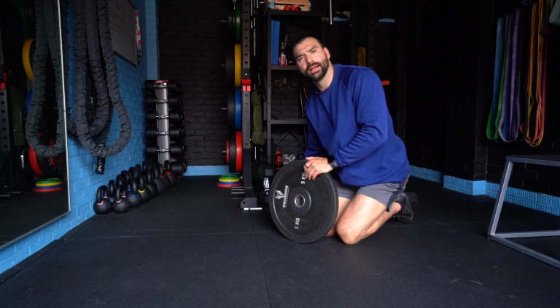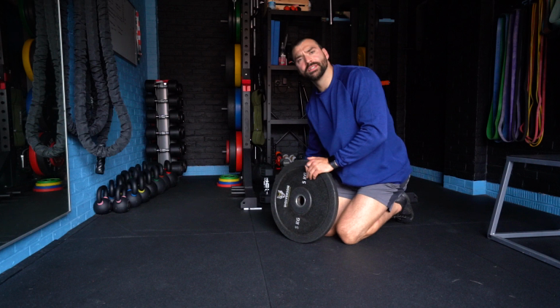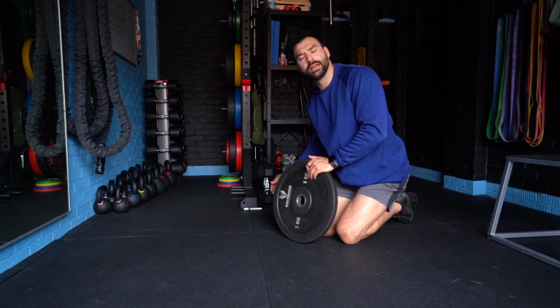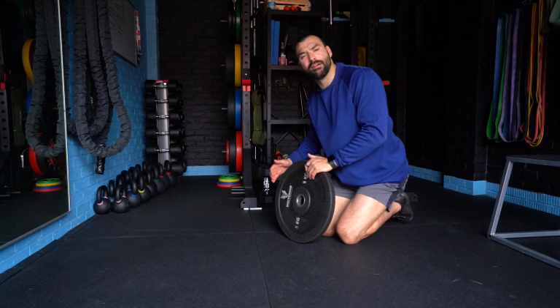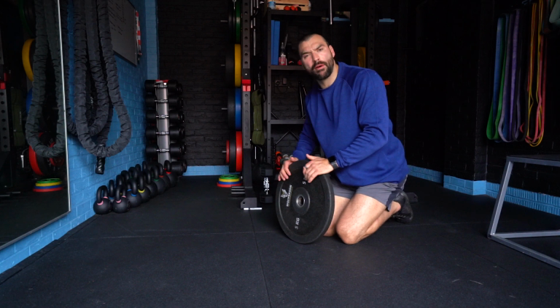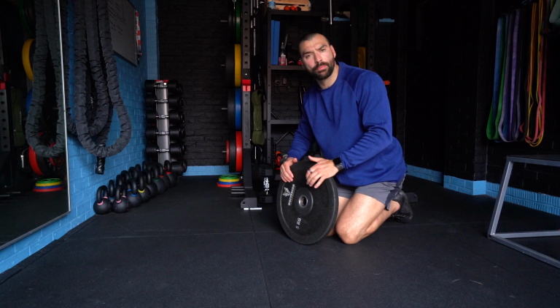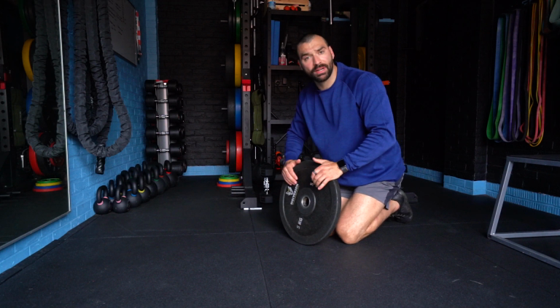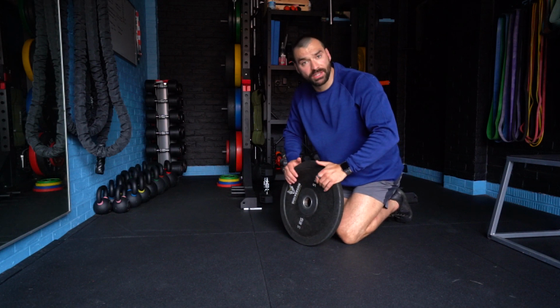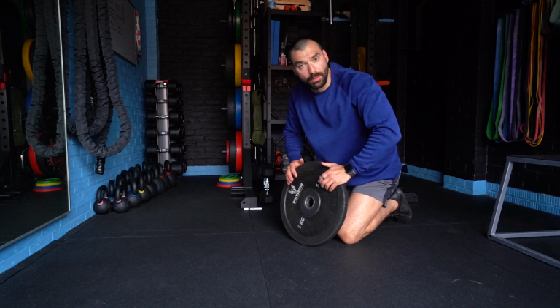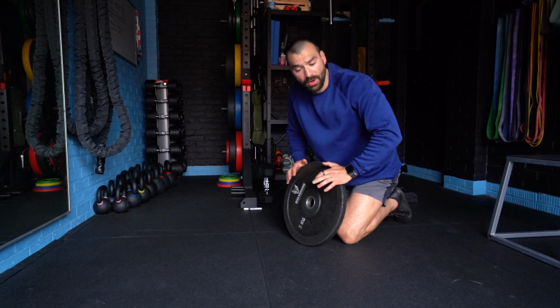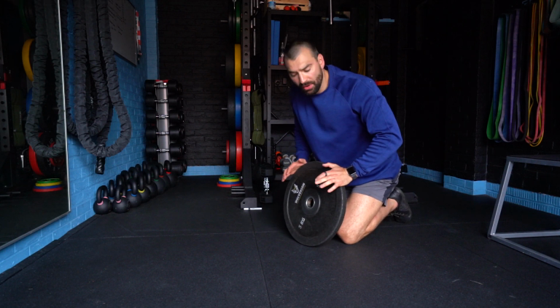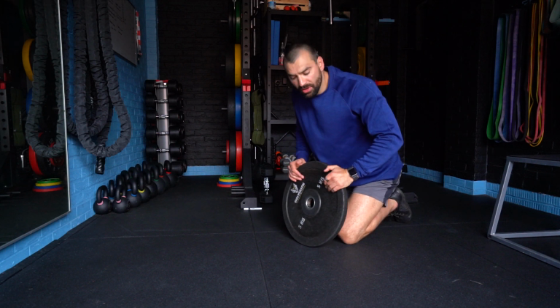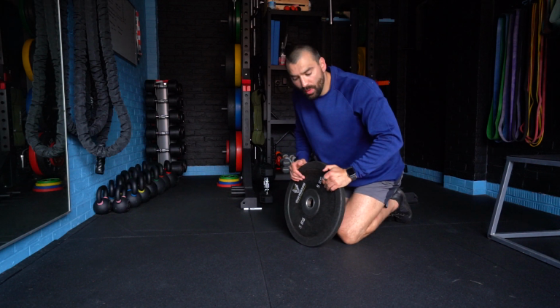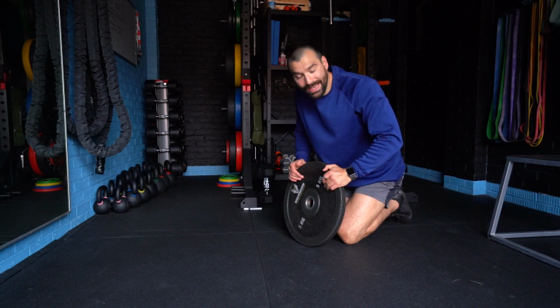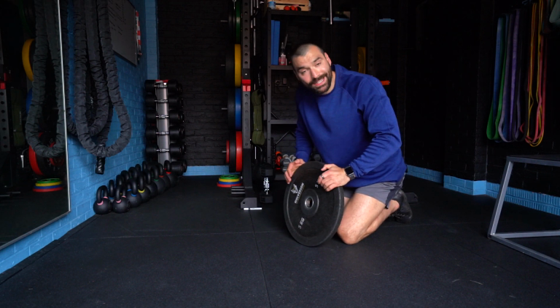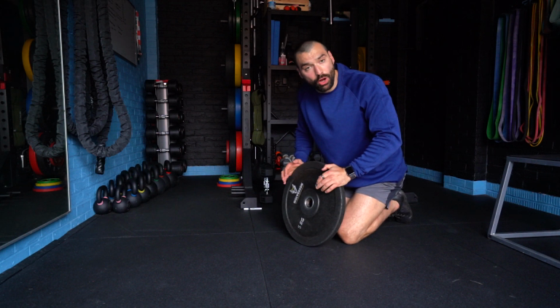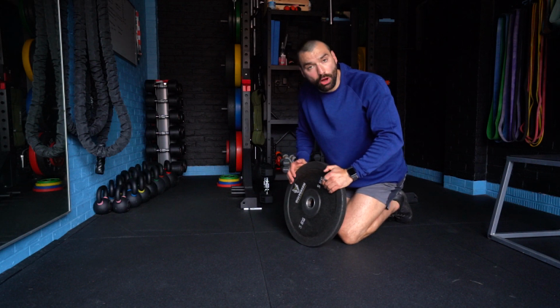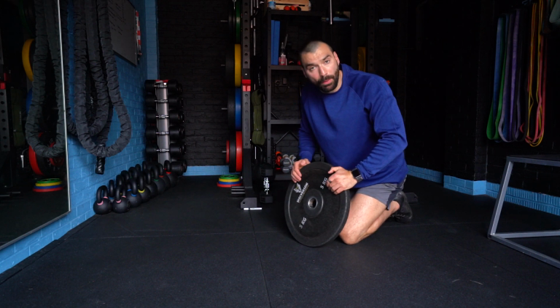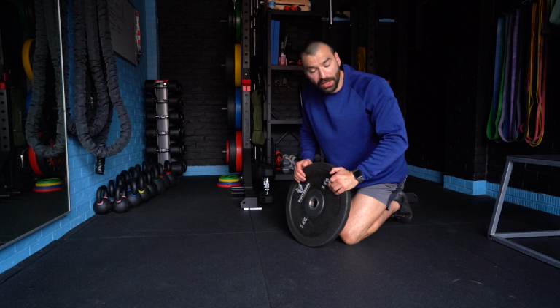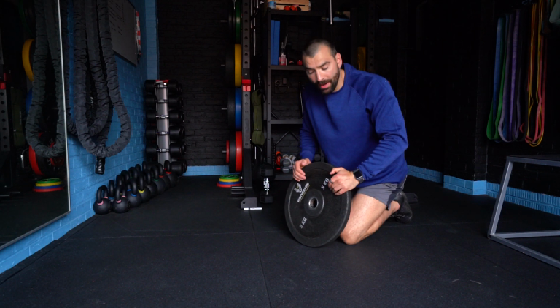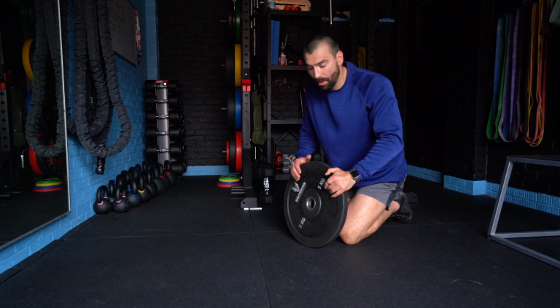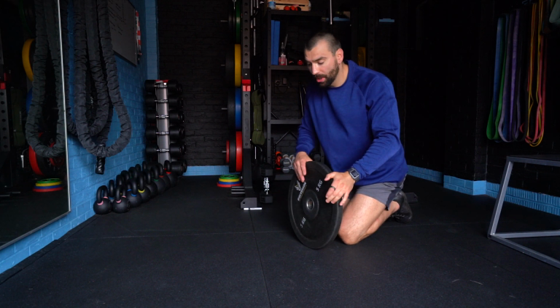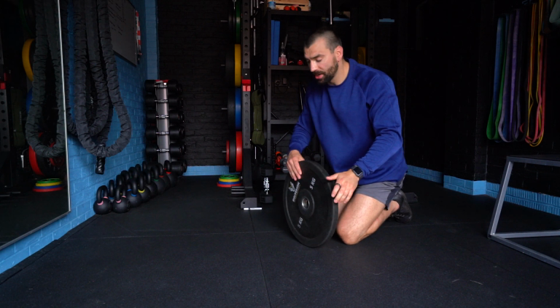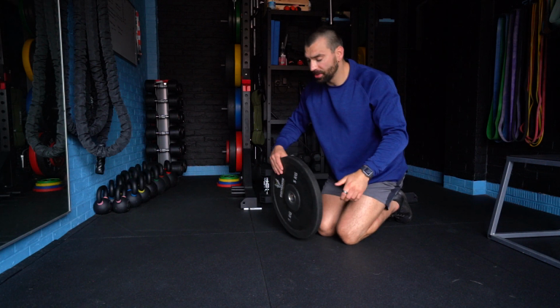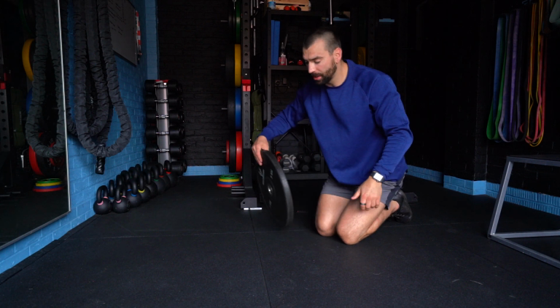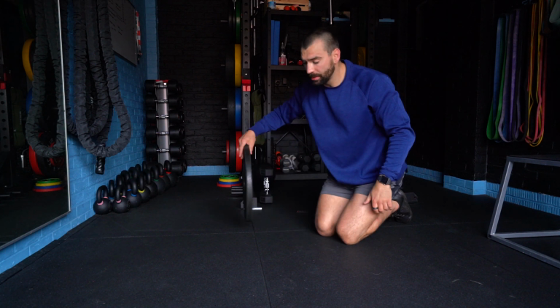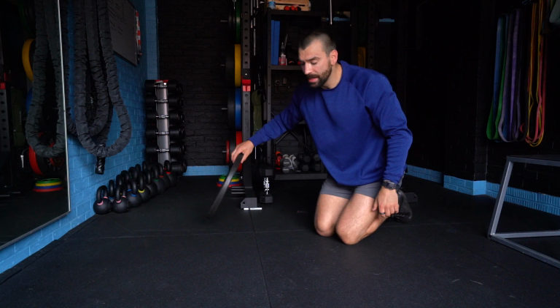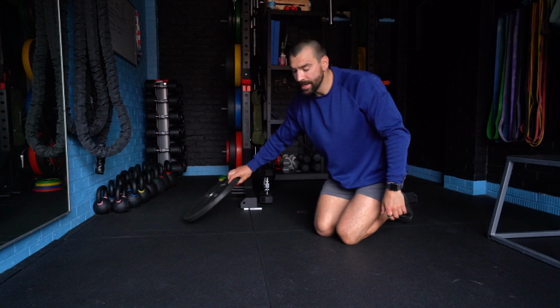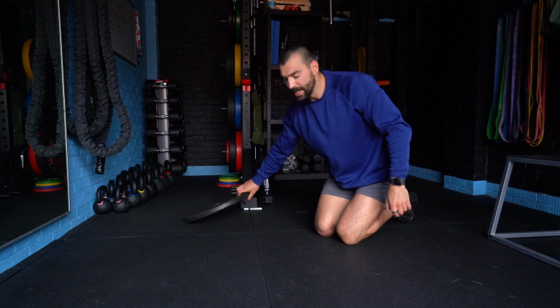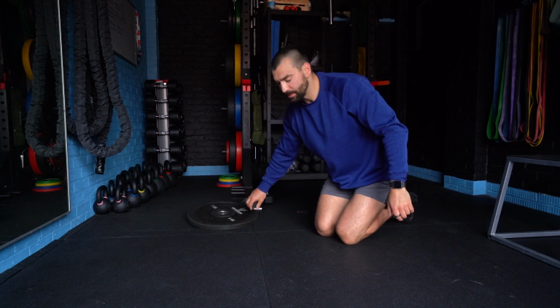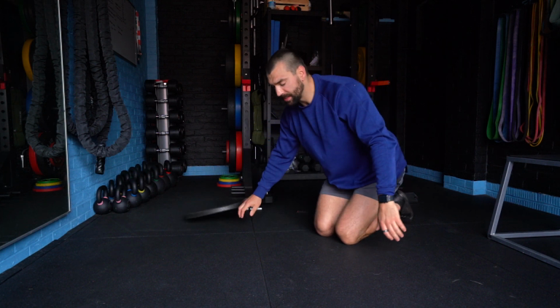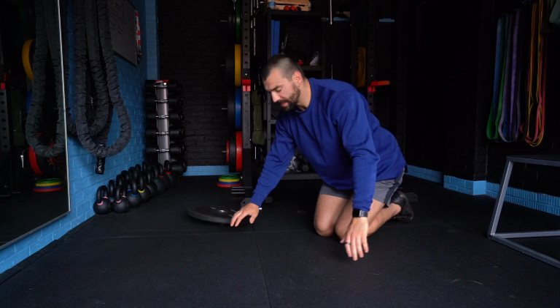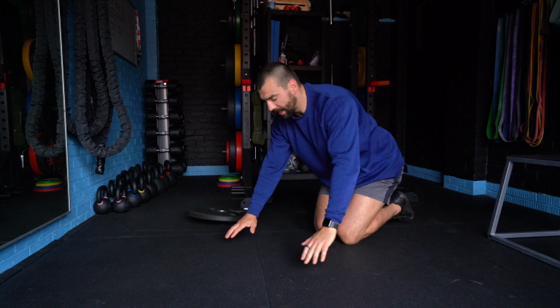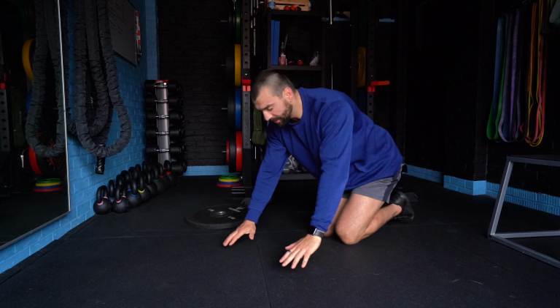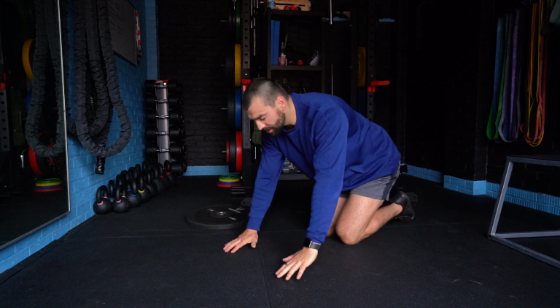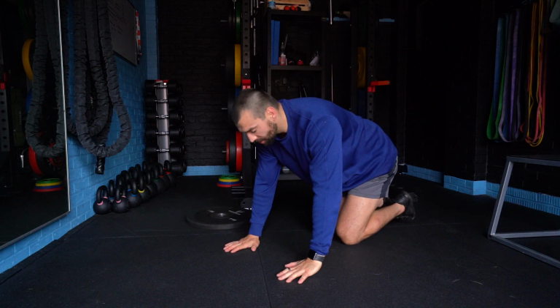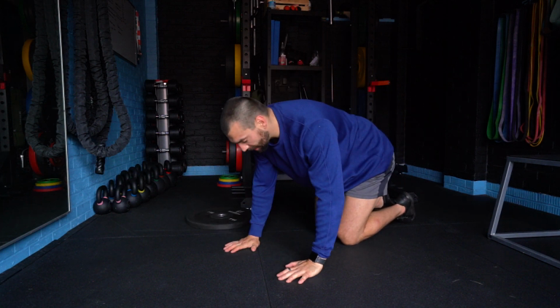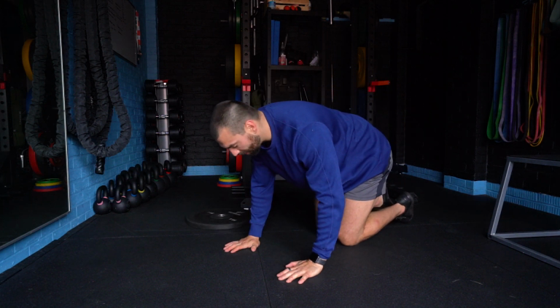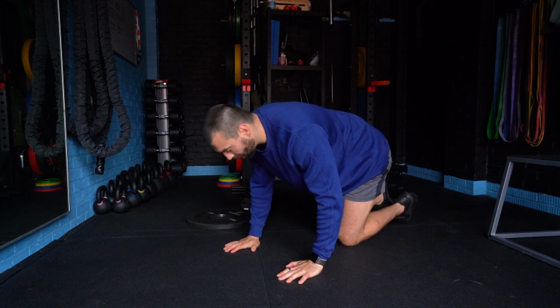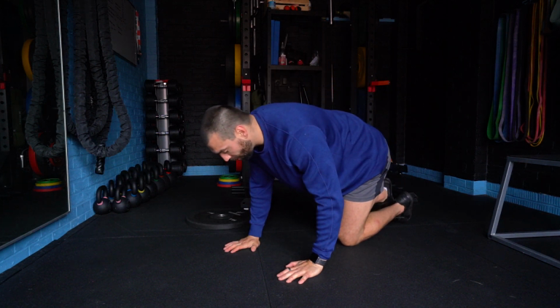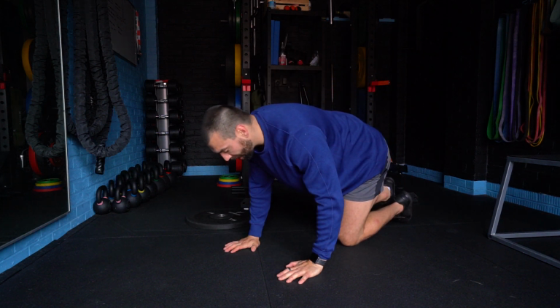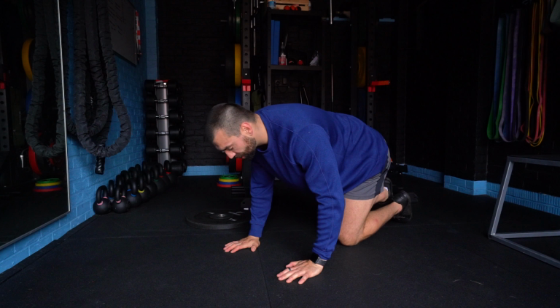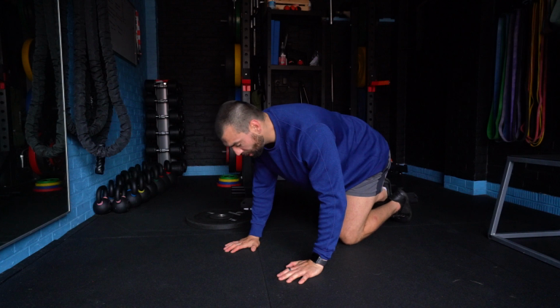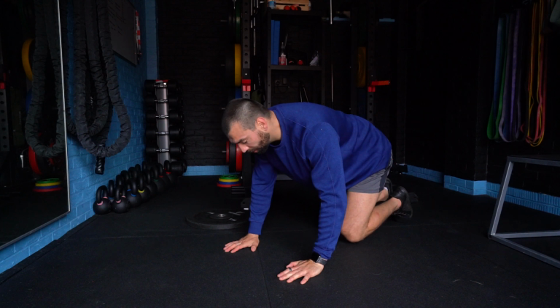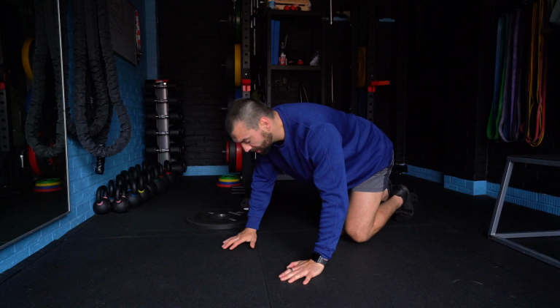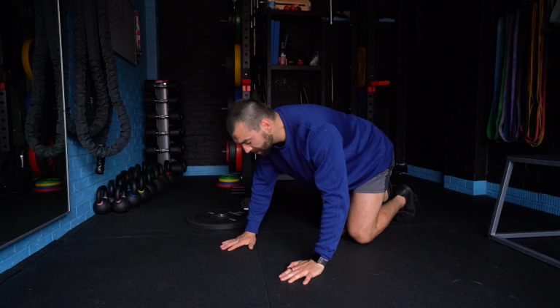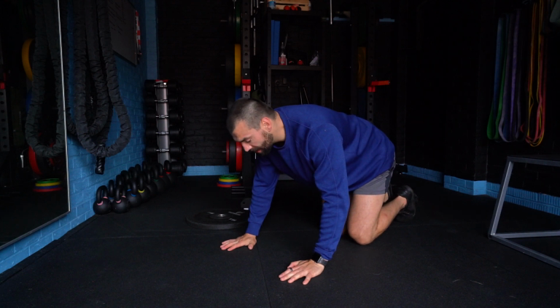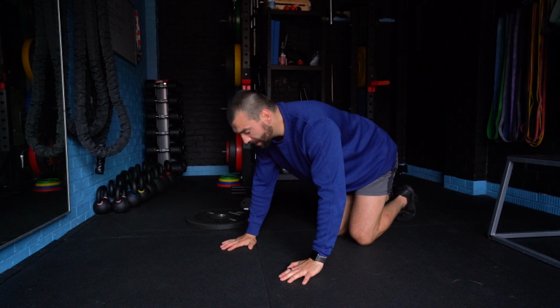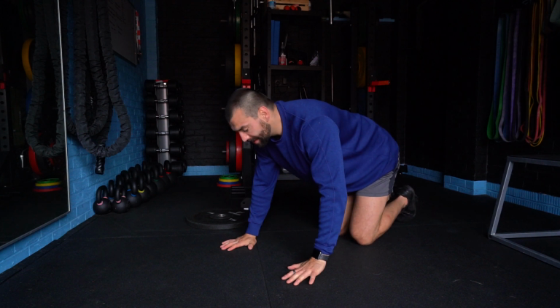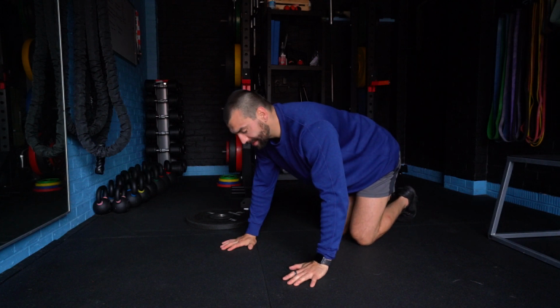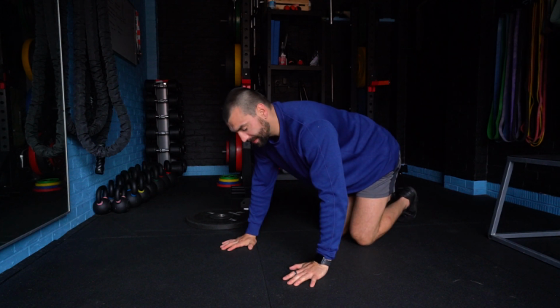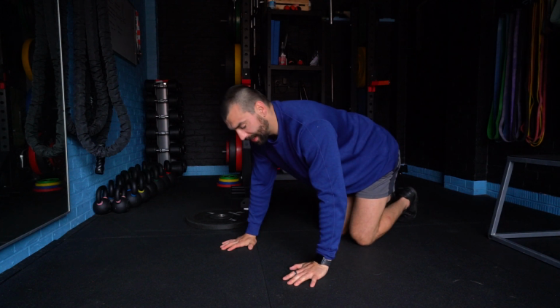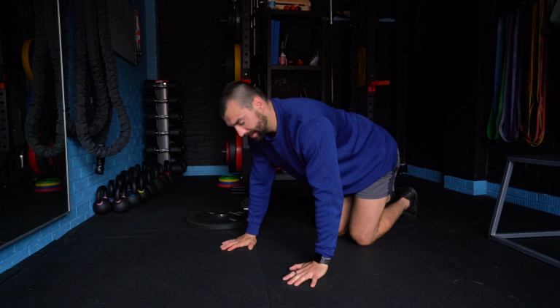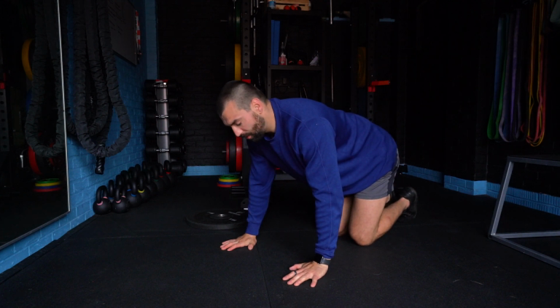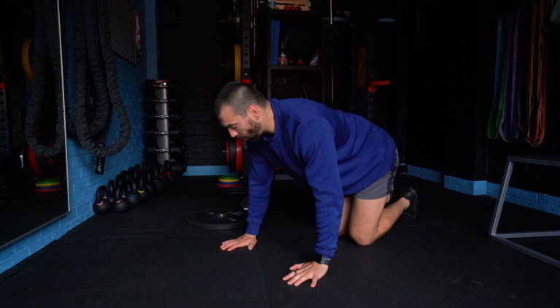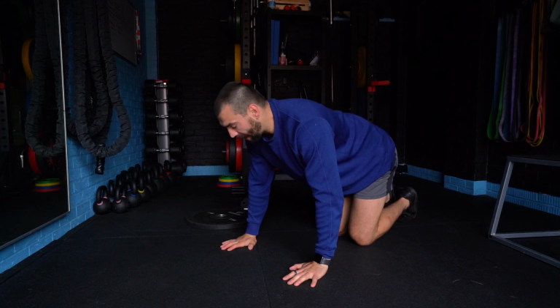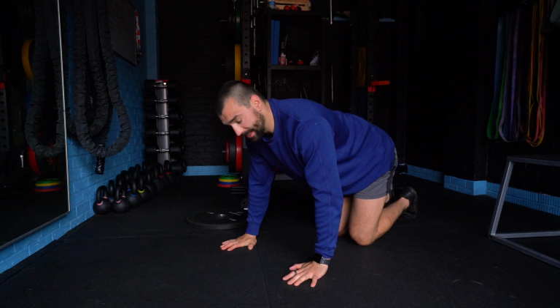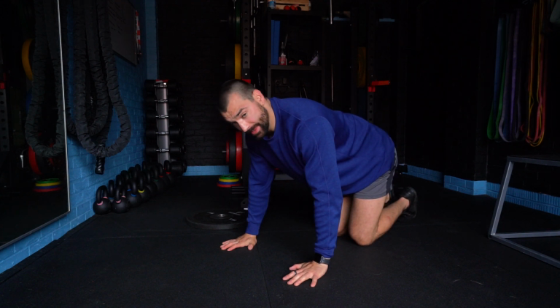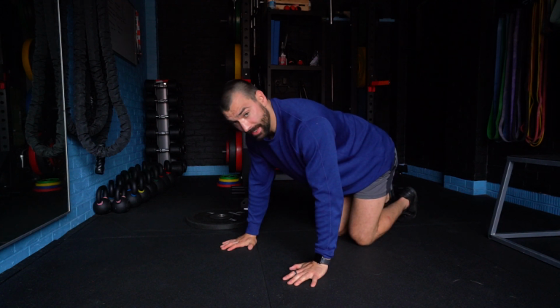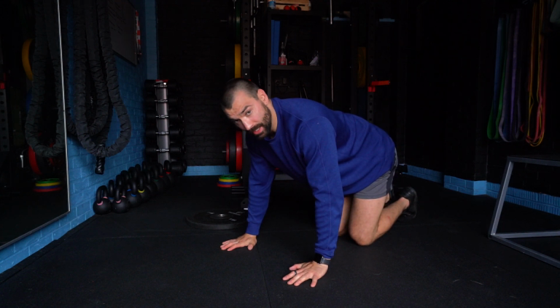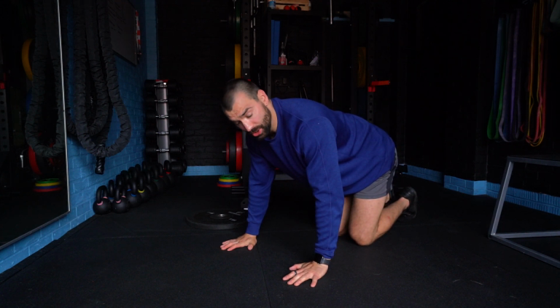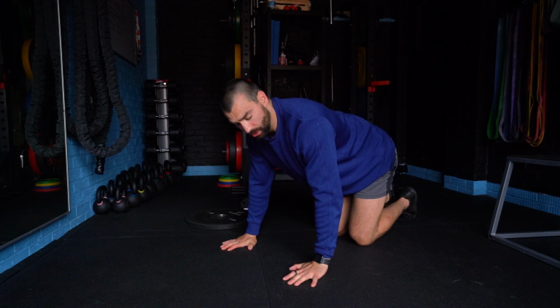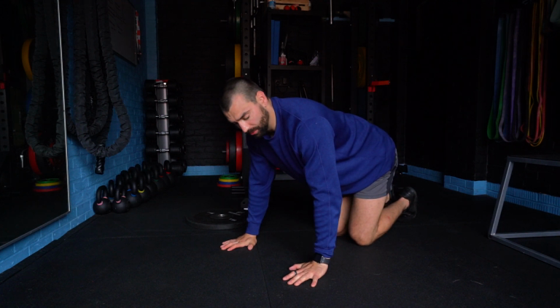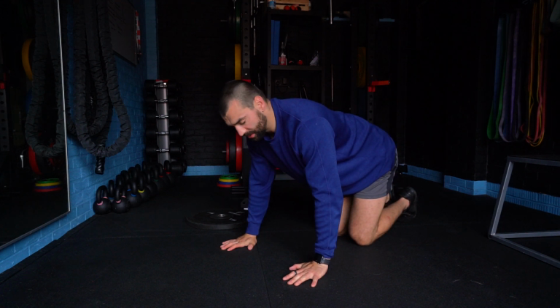Alright guys, so here about press up, we can do this weighted or body weight. What we're looking to do is place our hands directly below our shoulders, slightly wider than our shoulders.